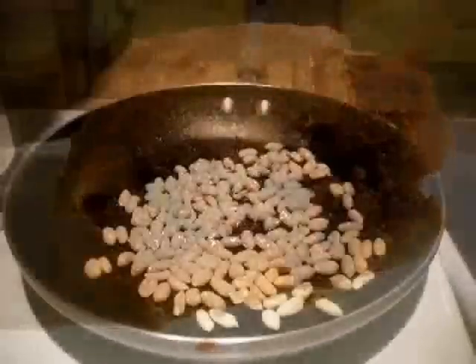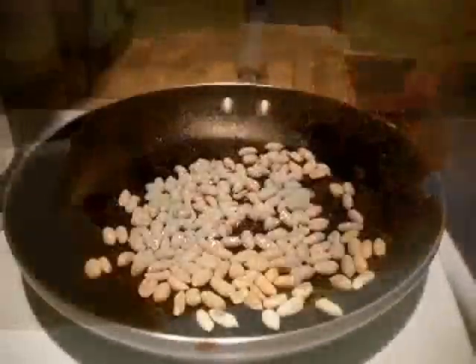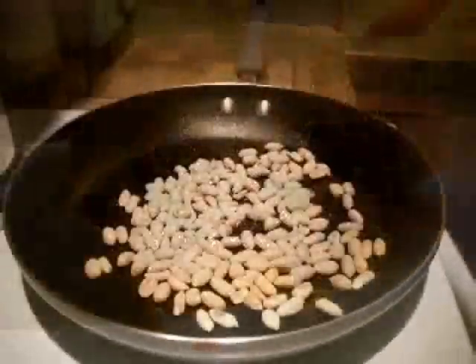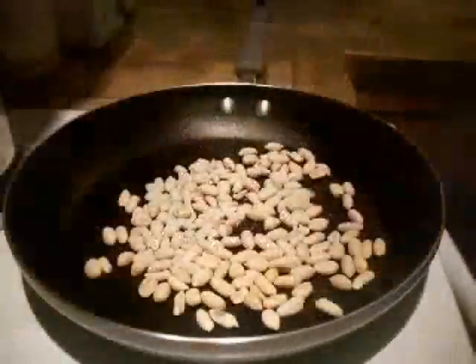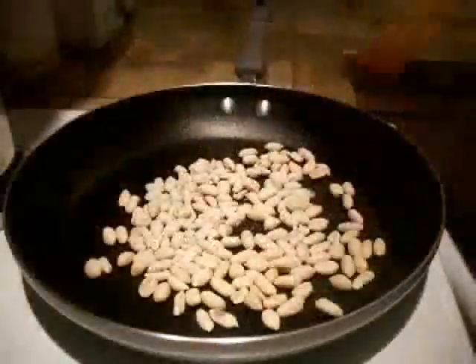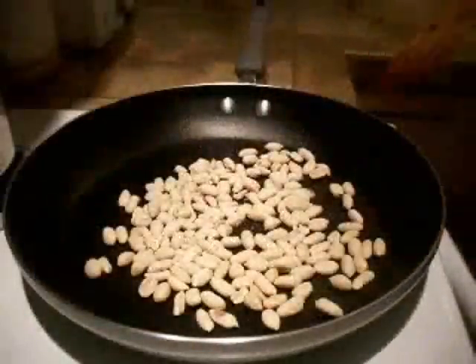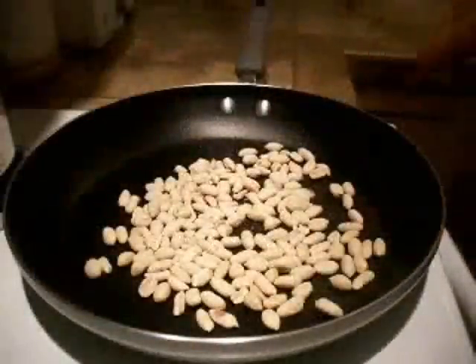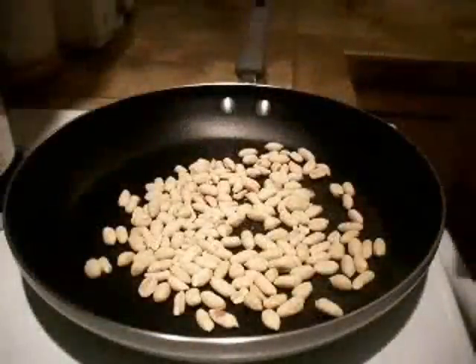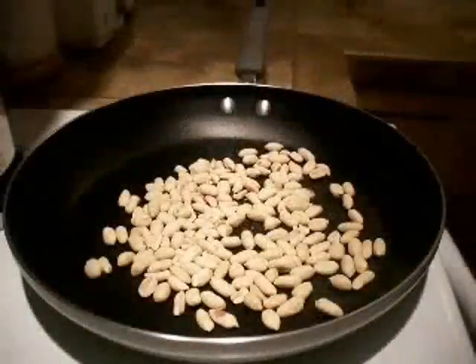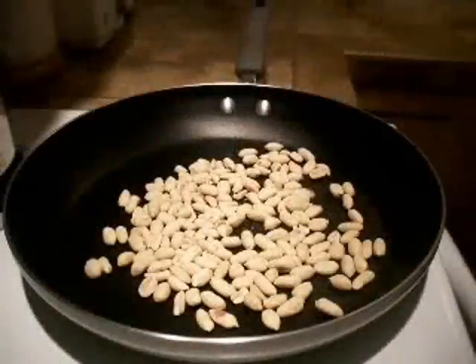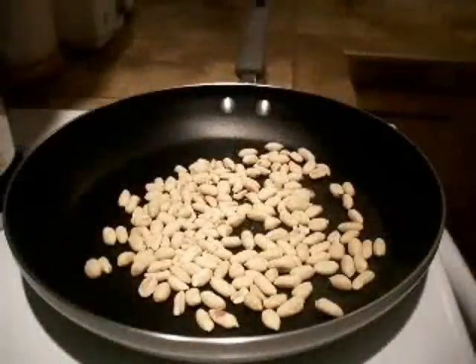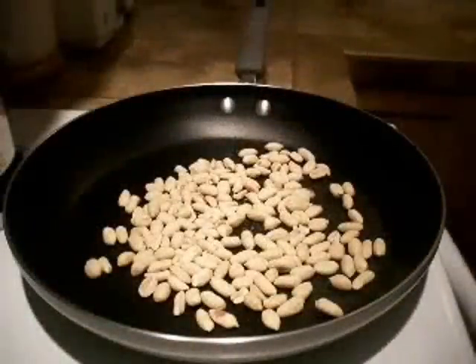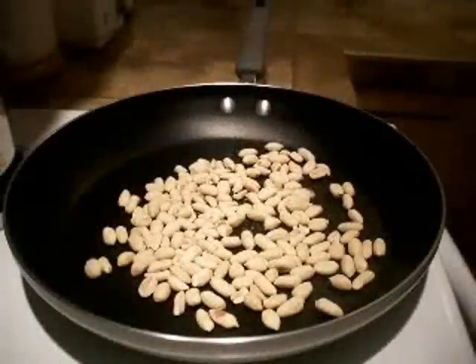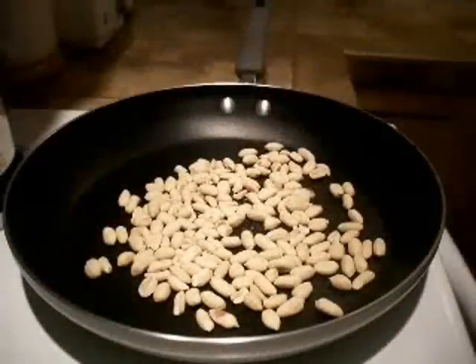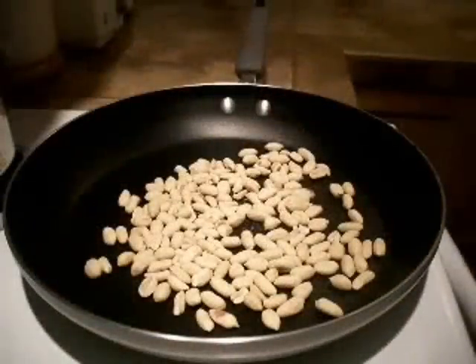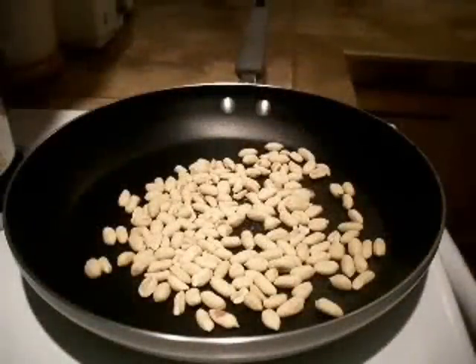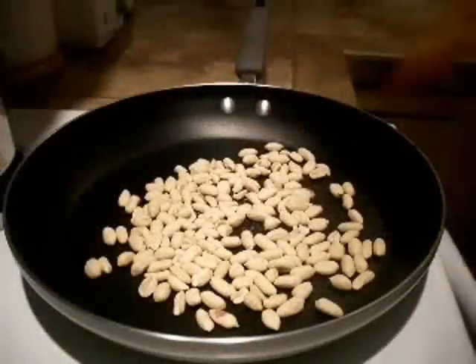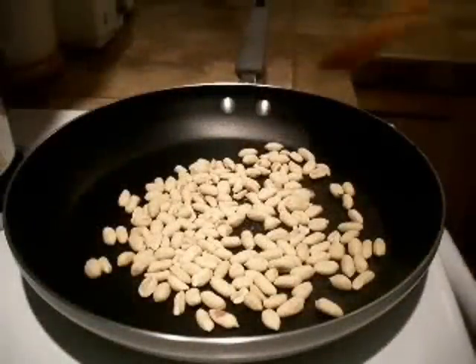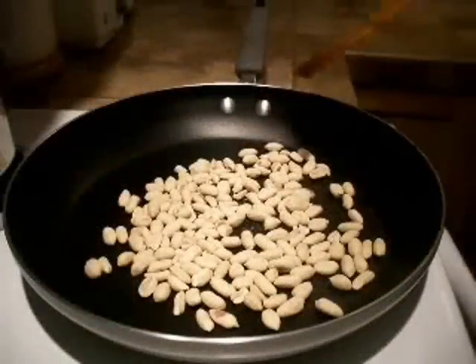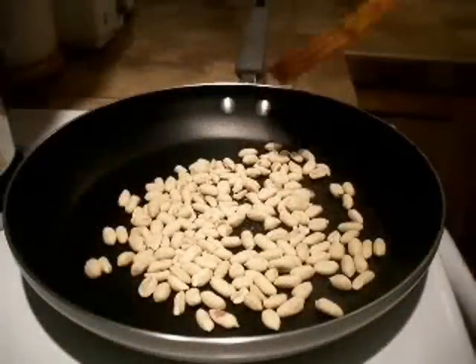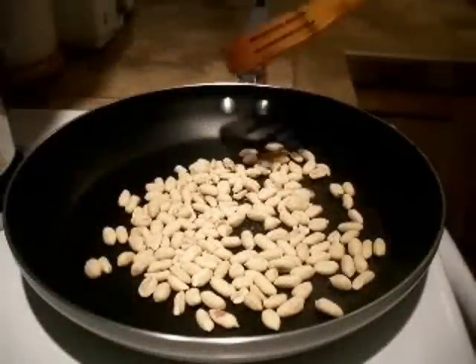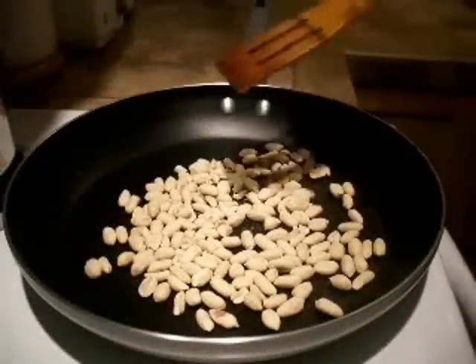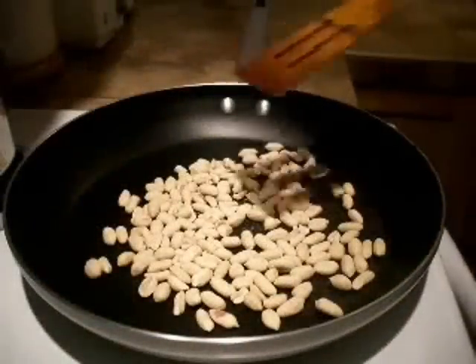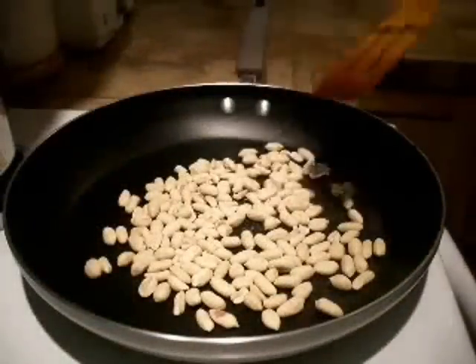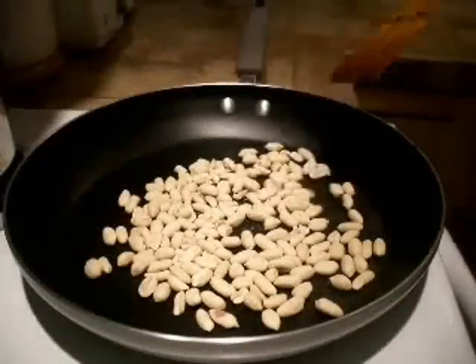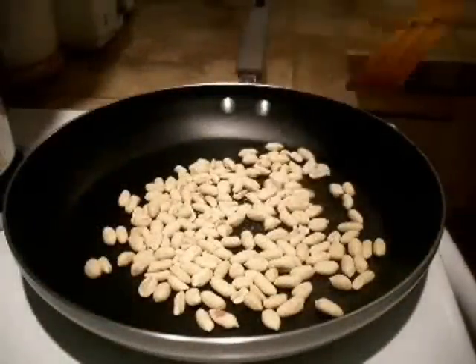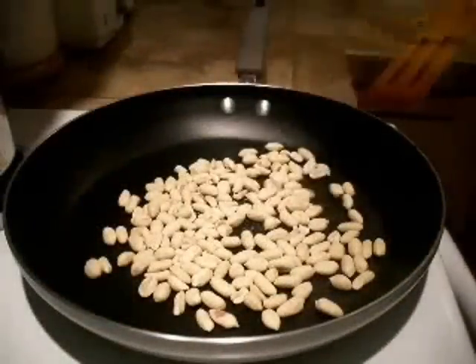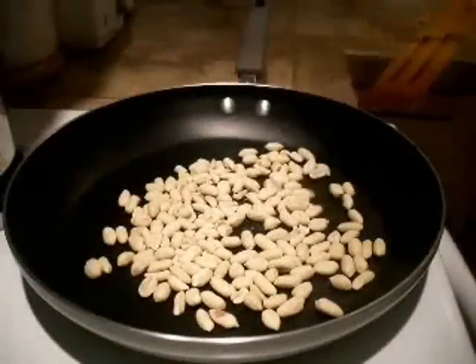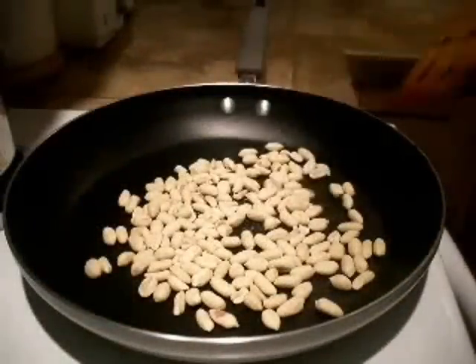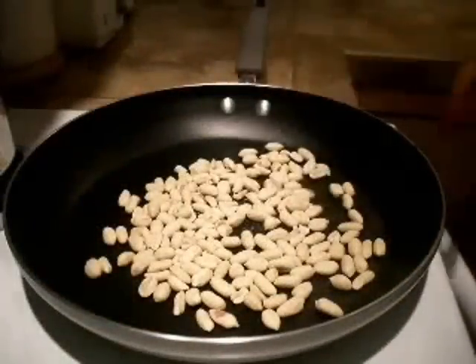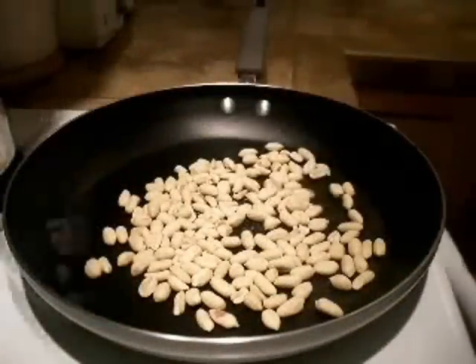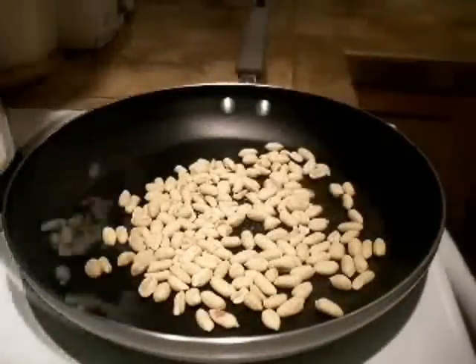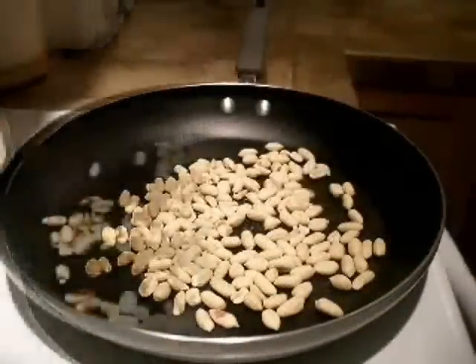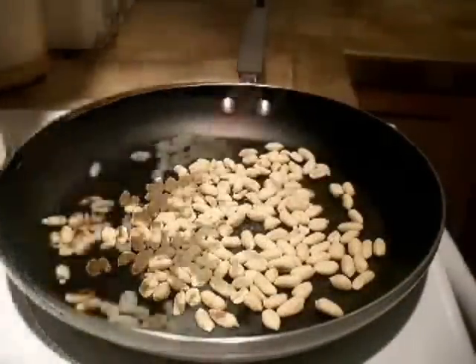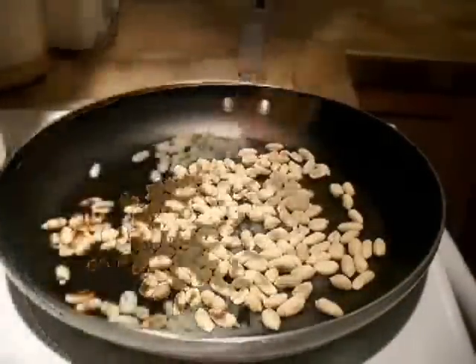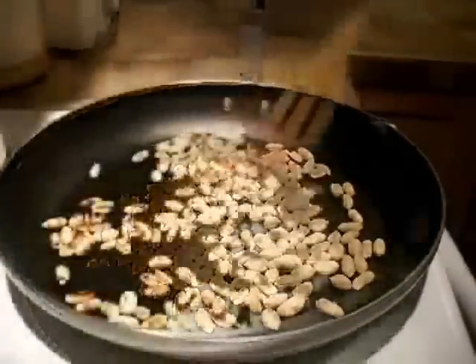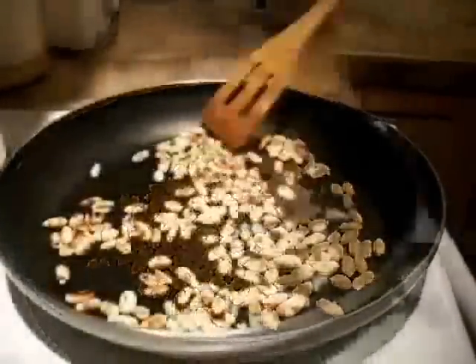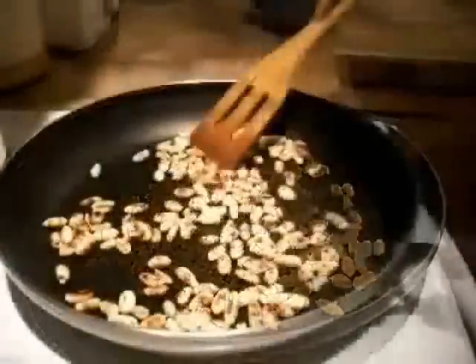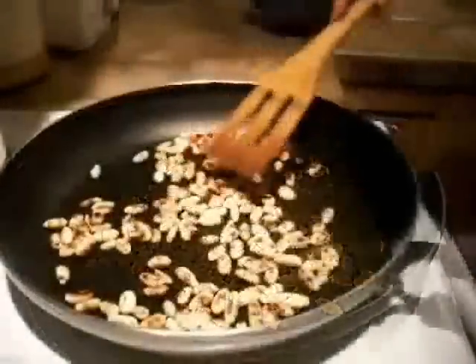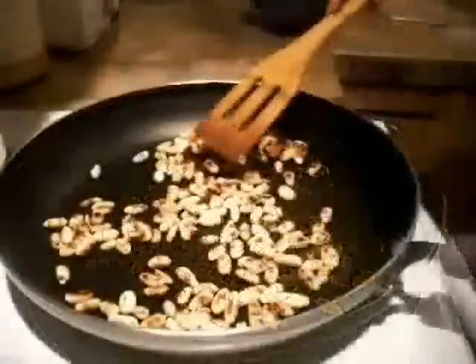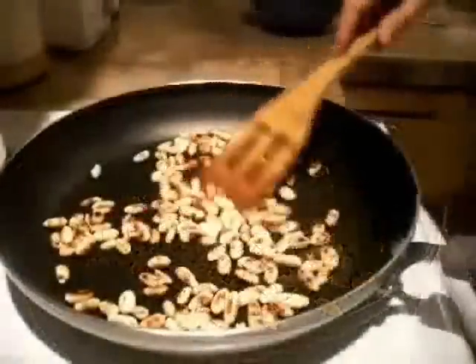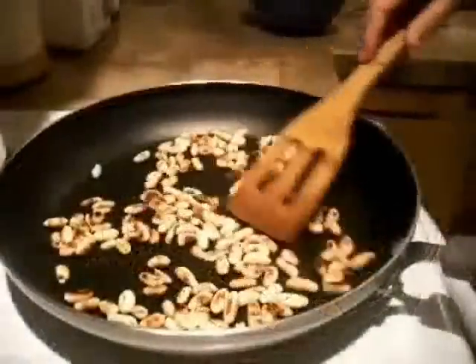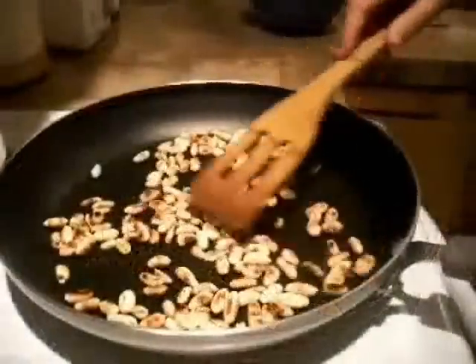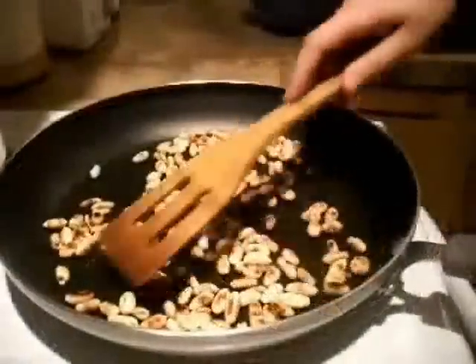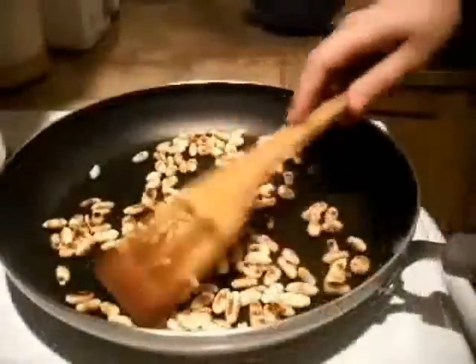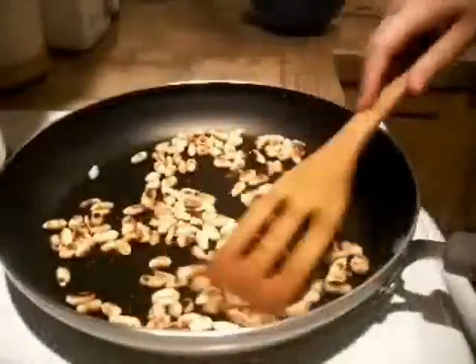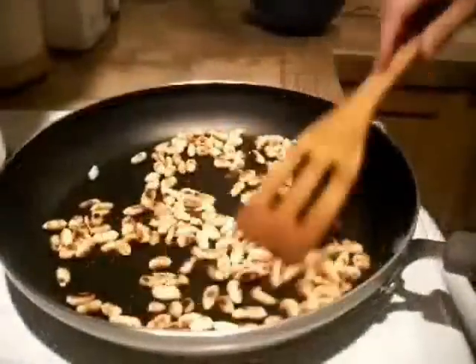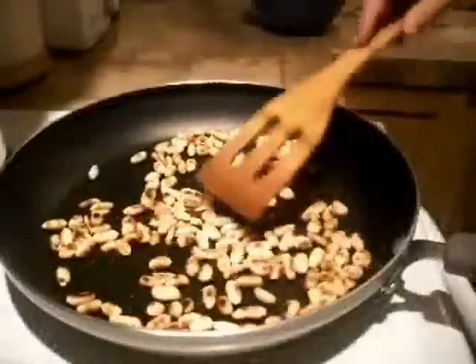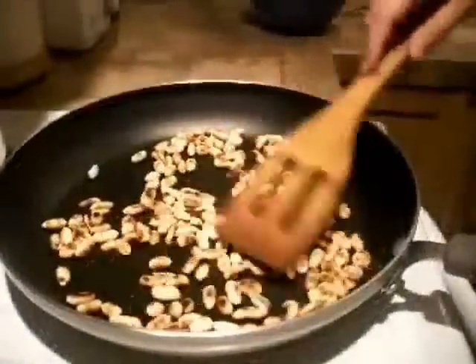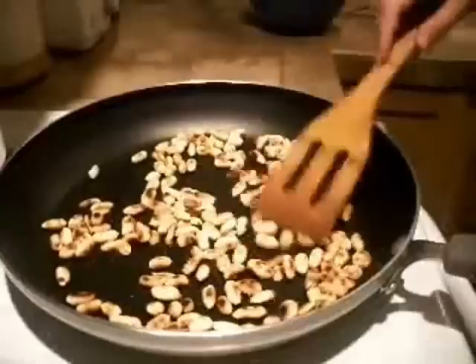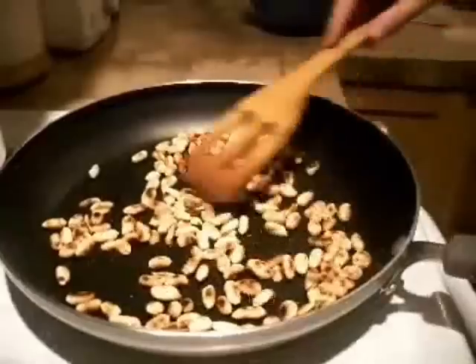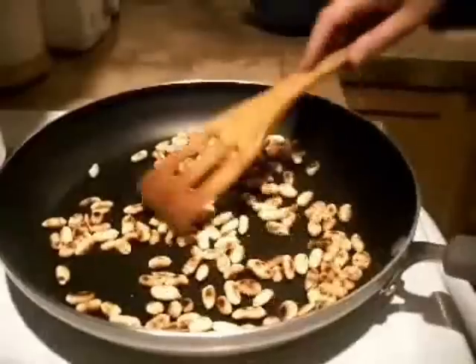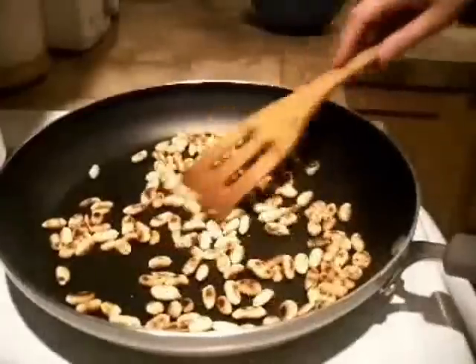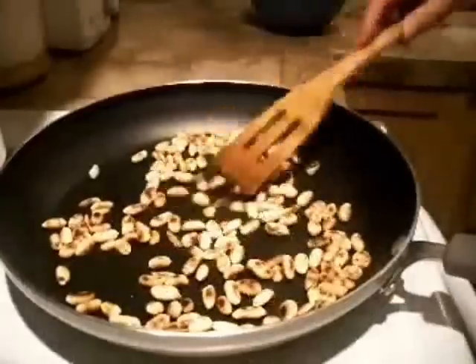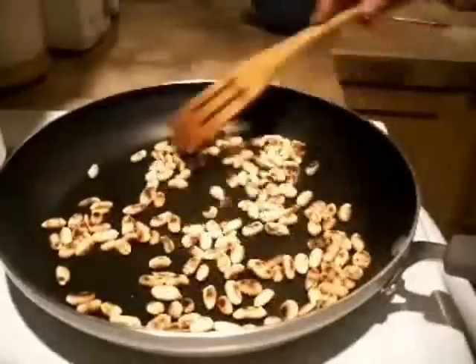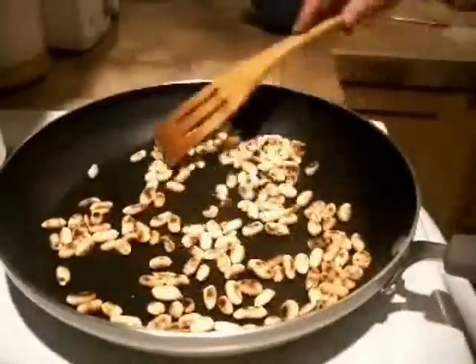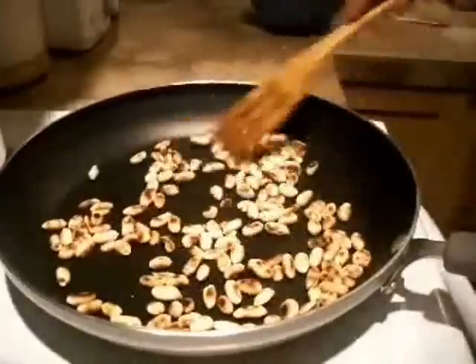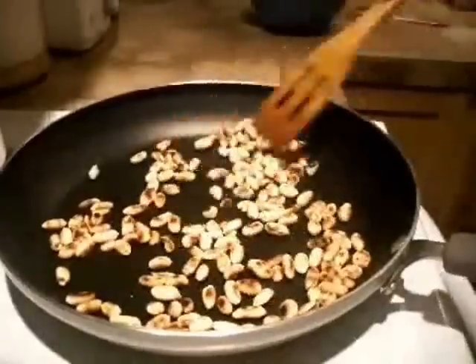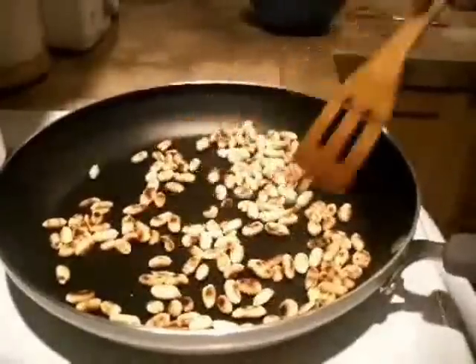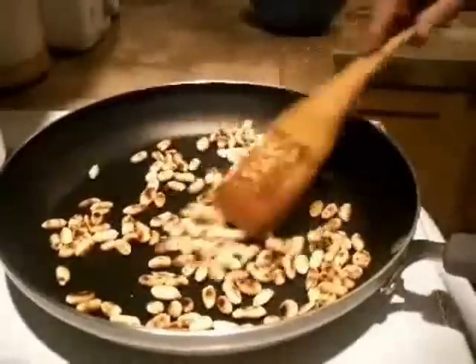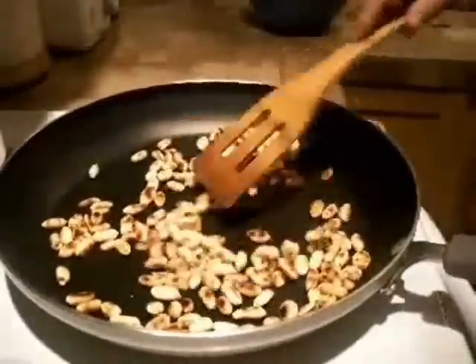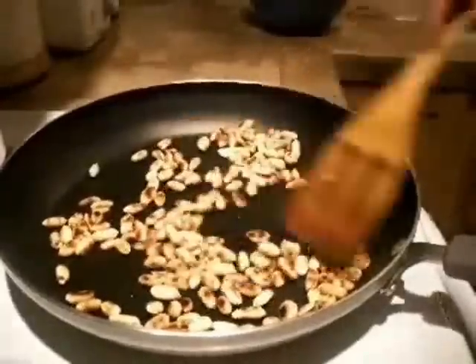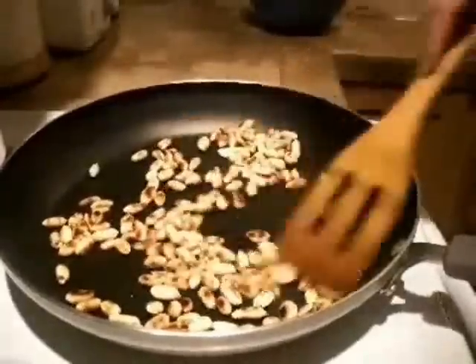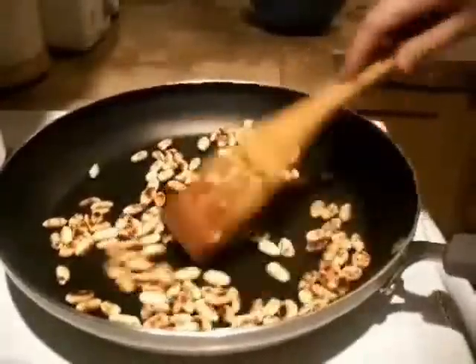To make kuba, first toast some green peanuts in a frying pan without oil until they are uniformly golden brown.